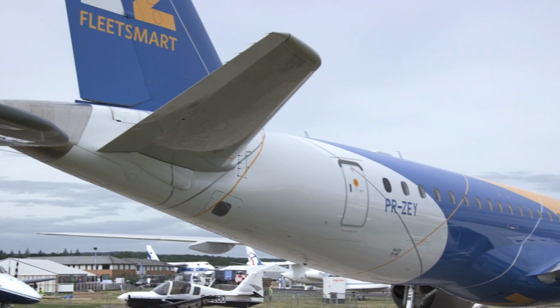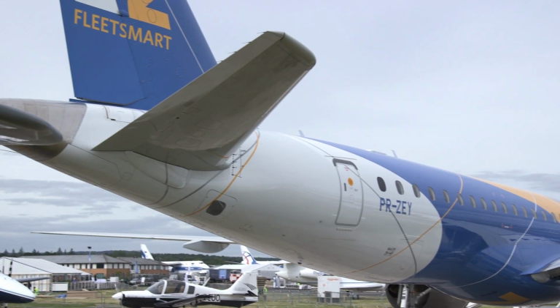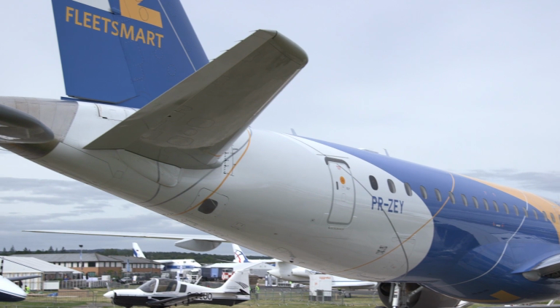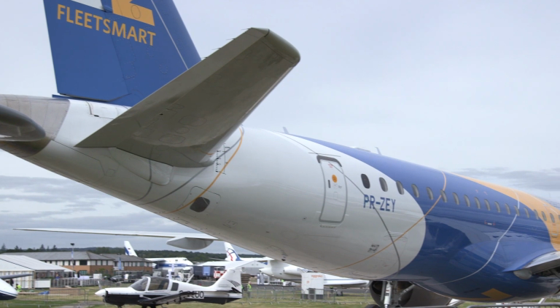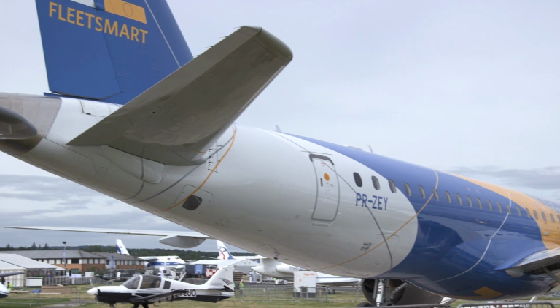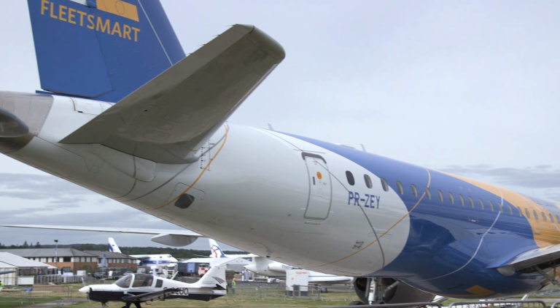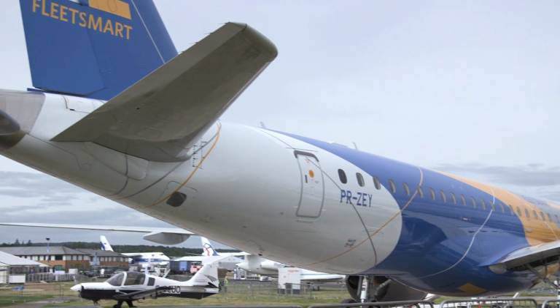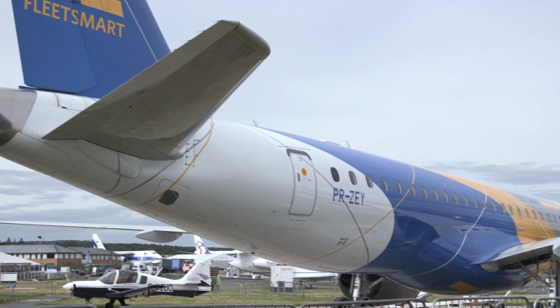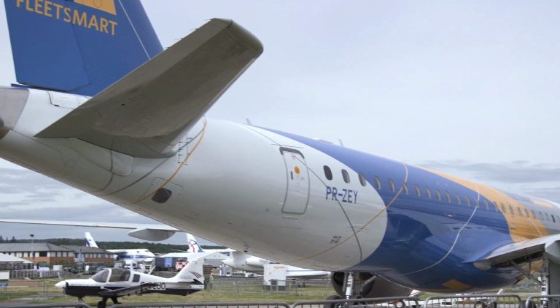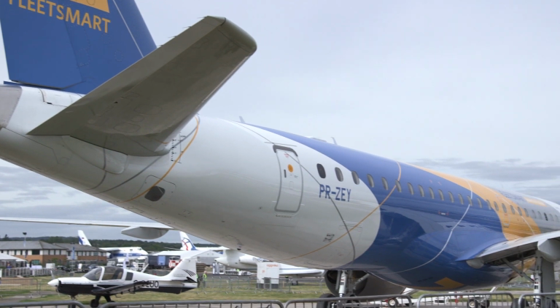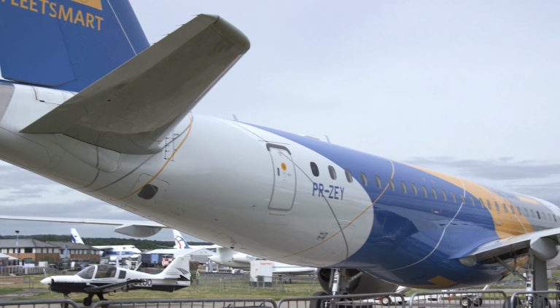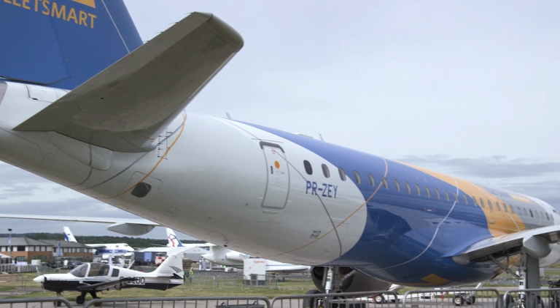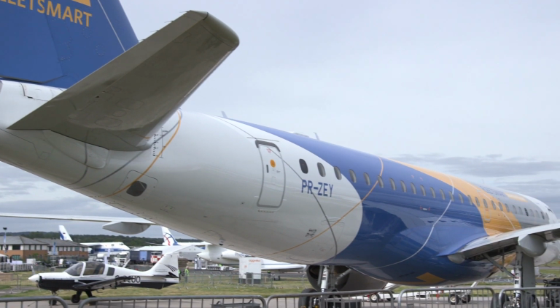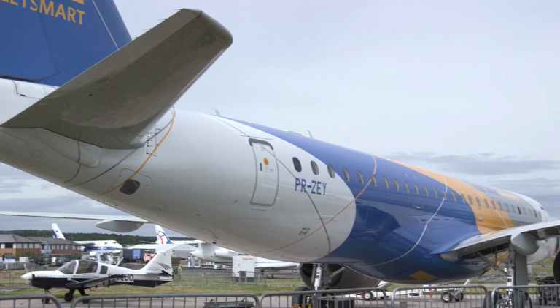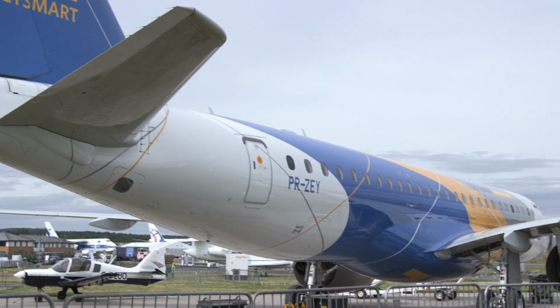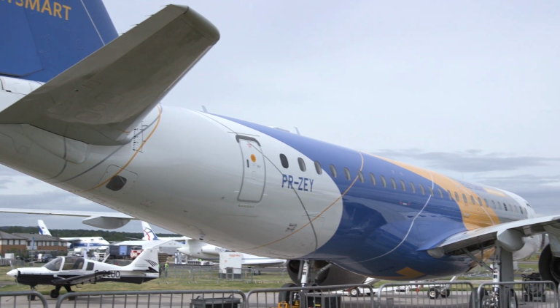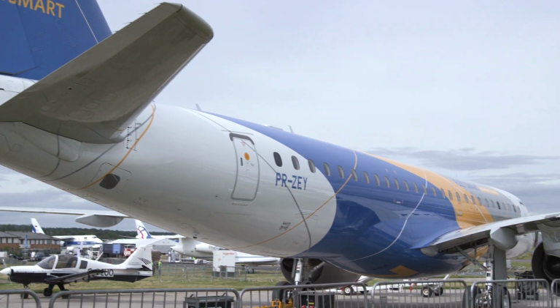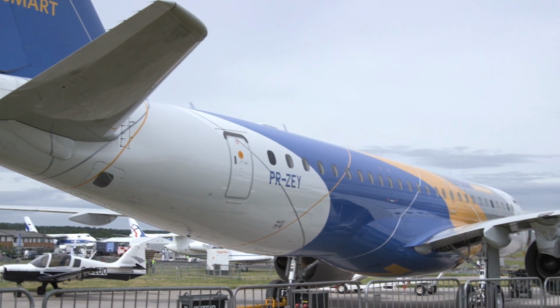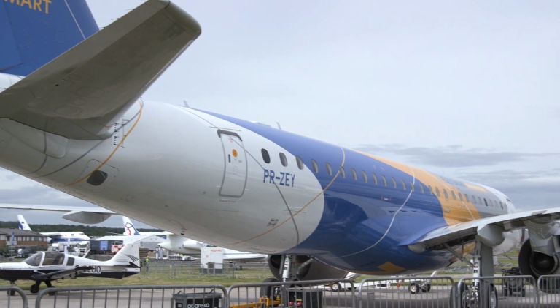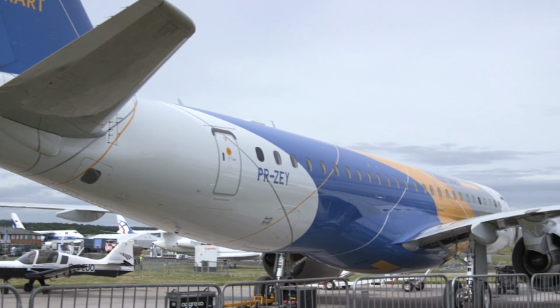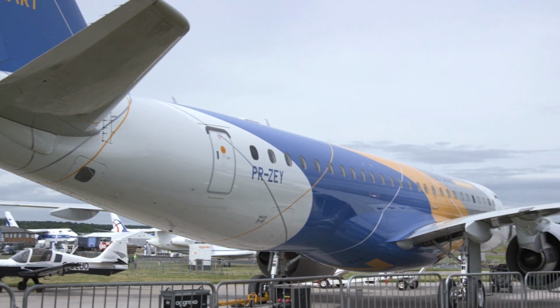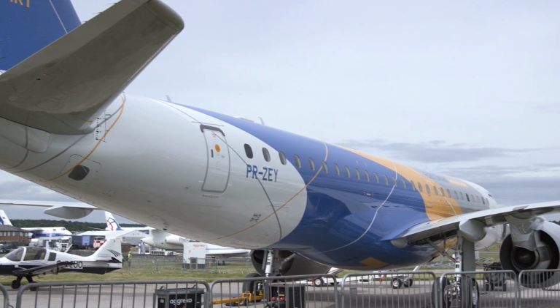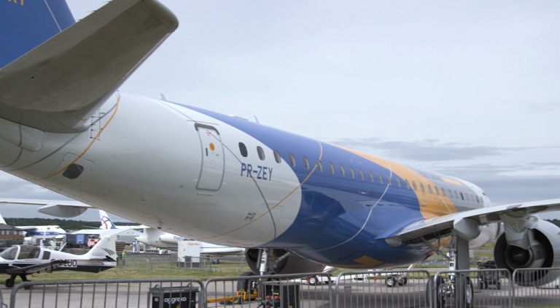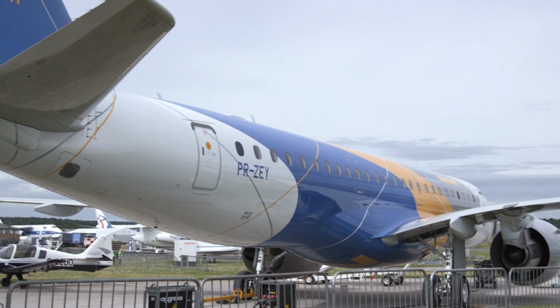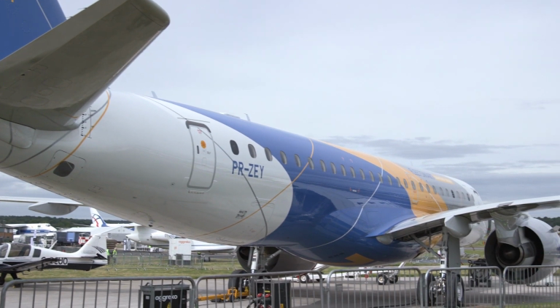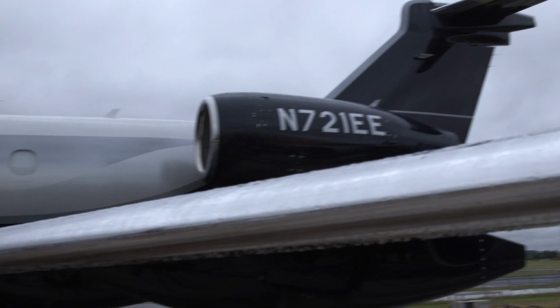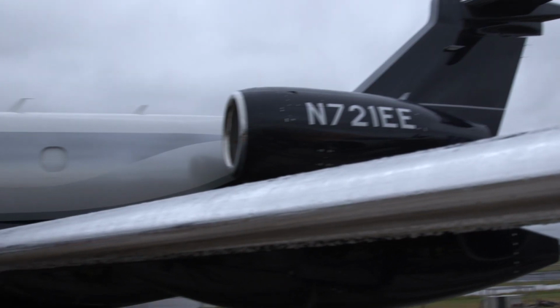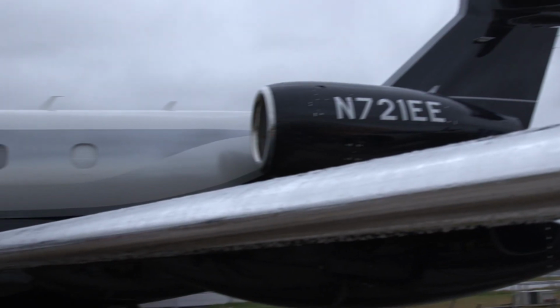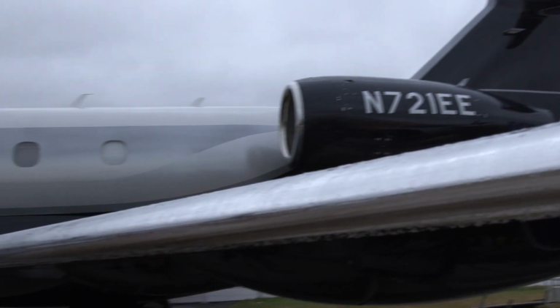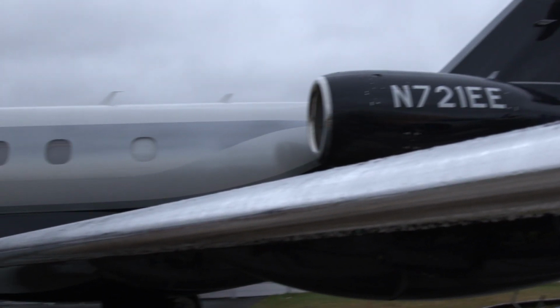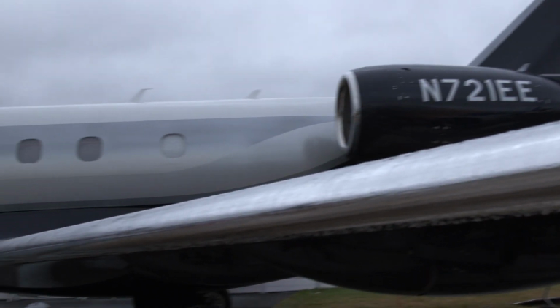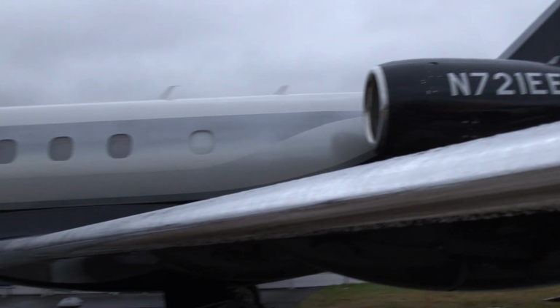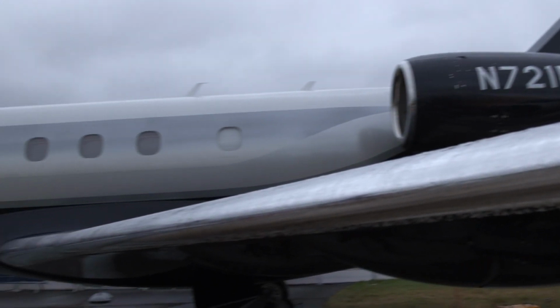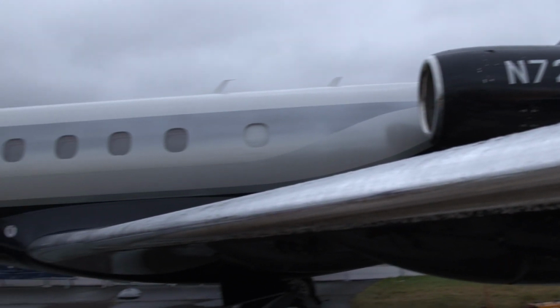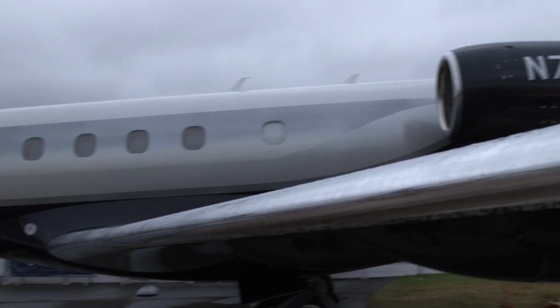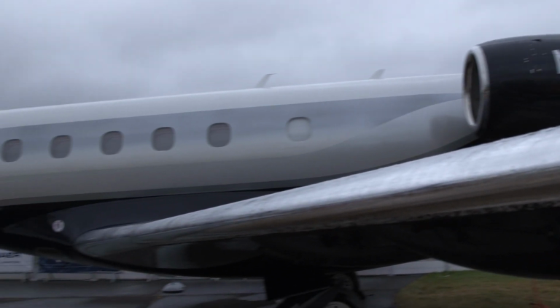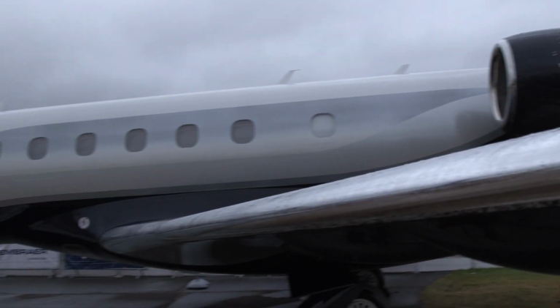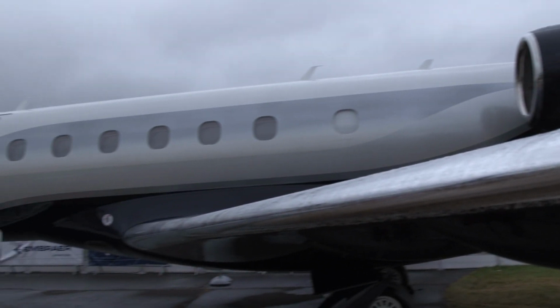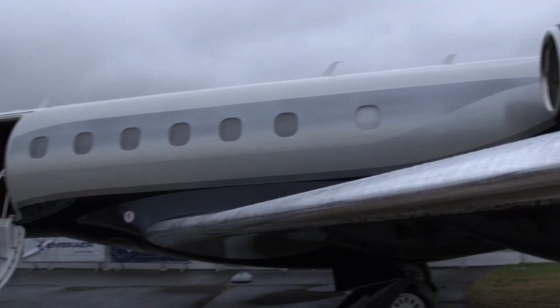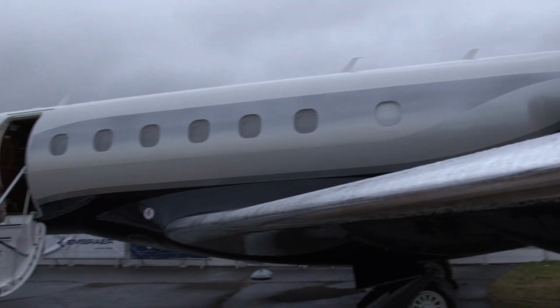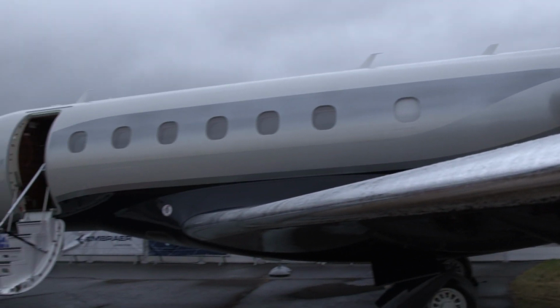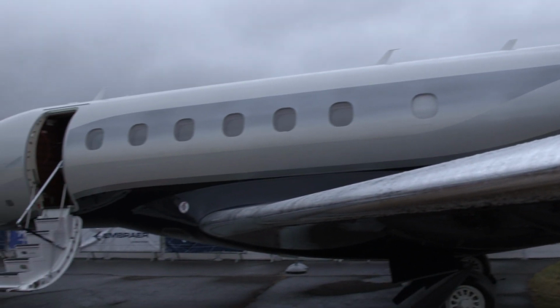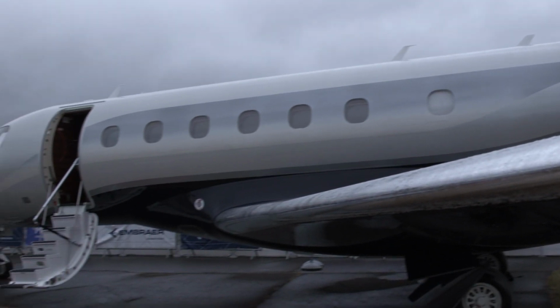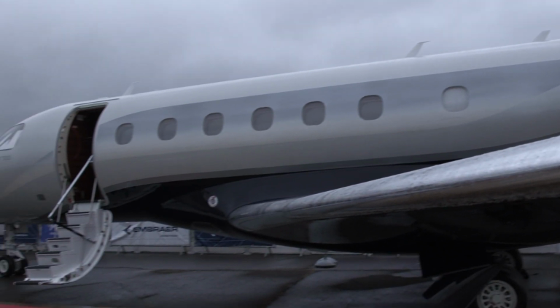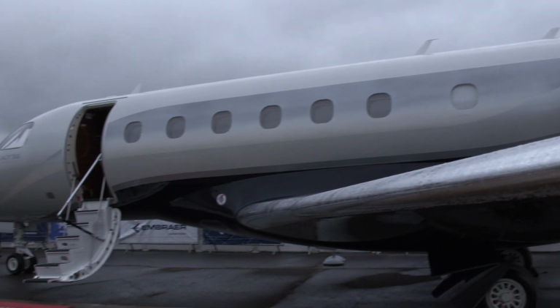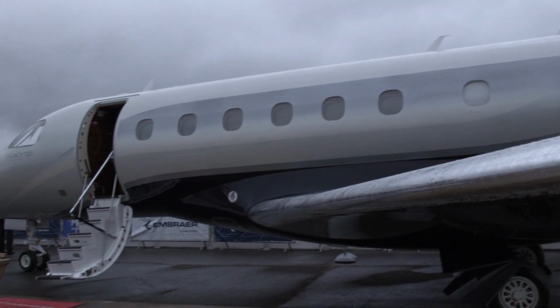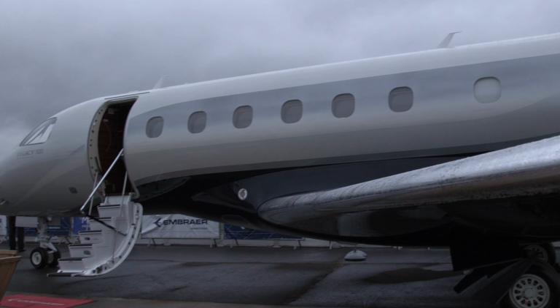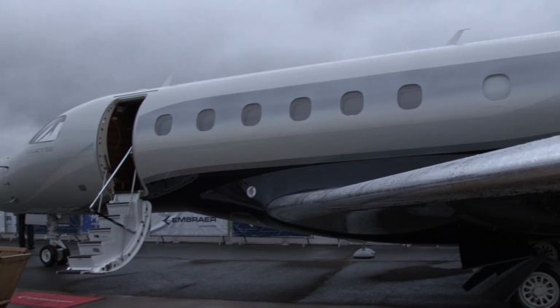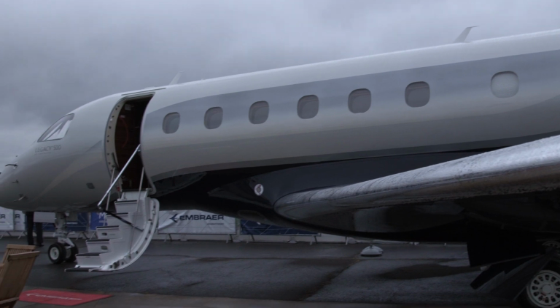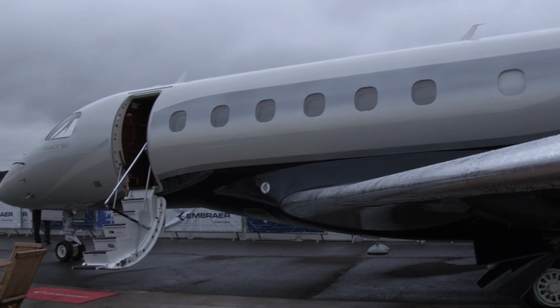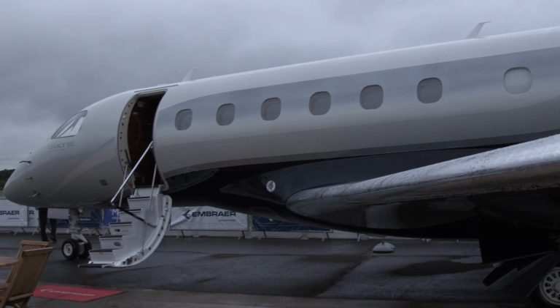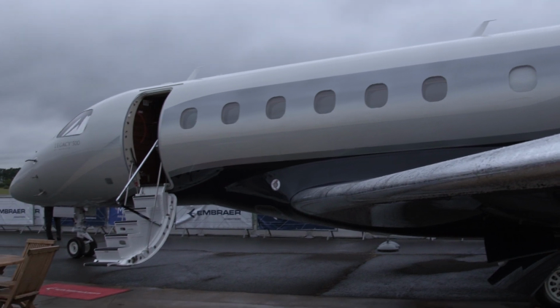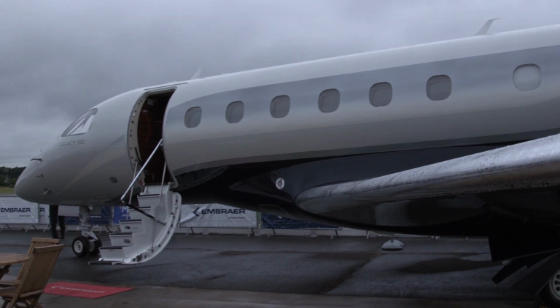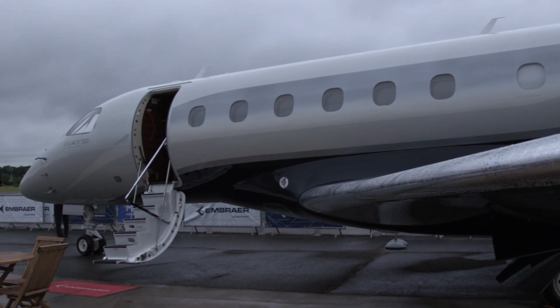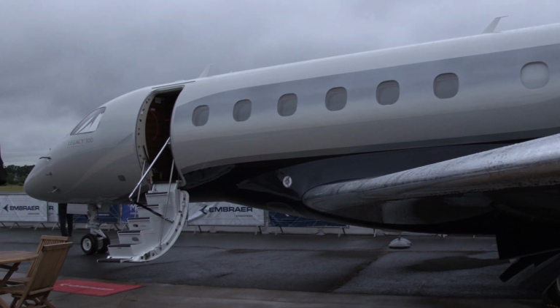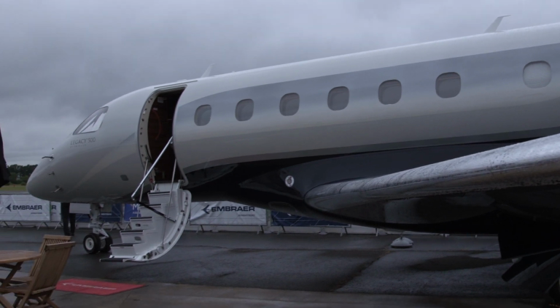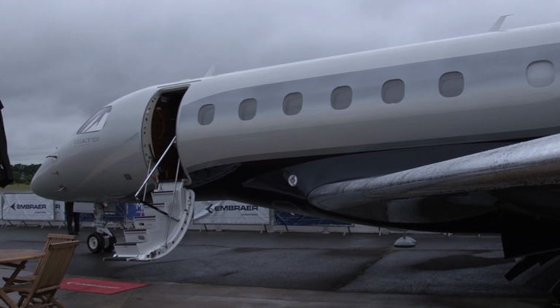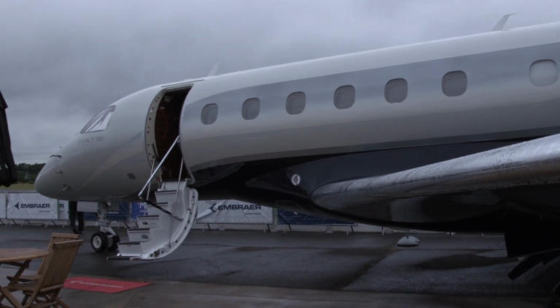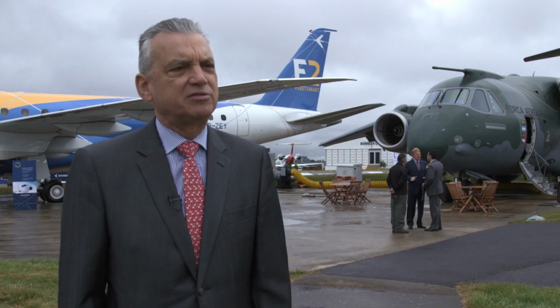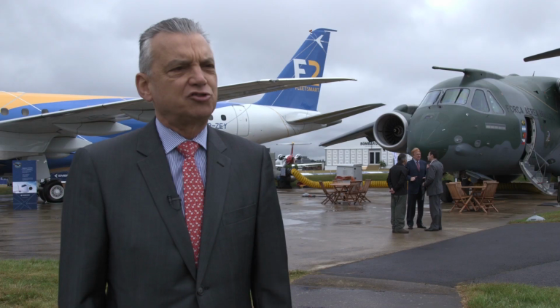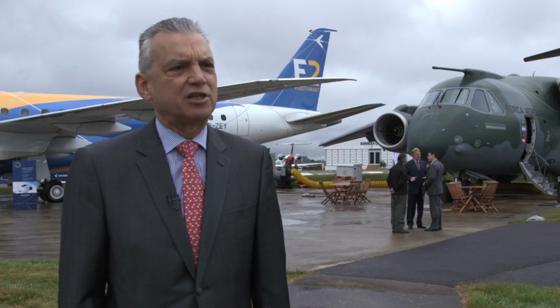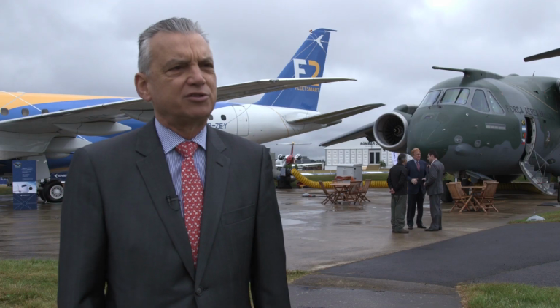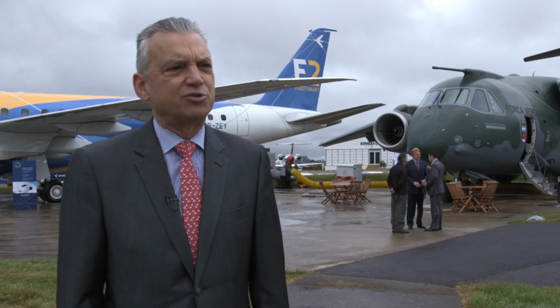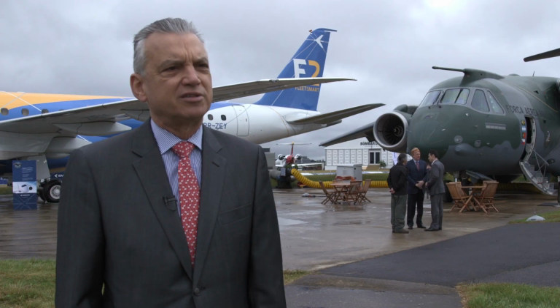The E-2 is a continuation of the E-1, and the Legacy 500 is also a new product in the business jet unit.